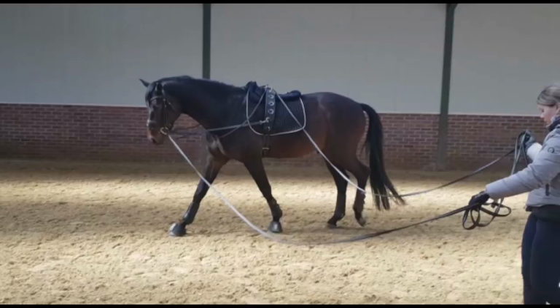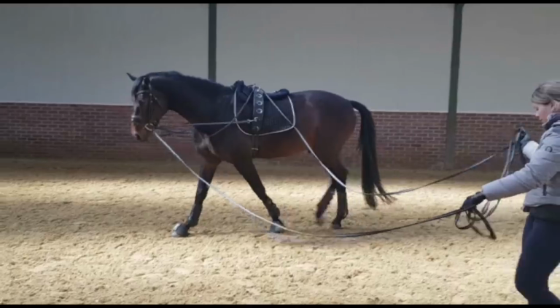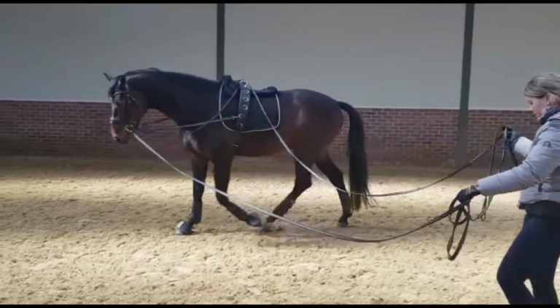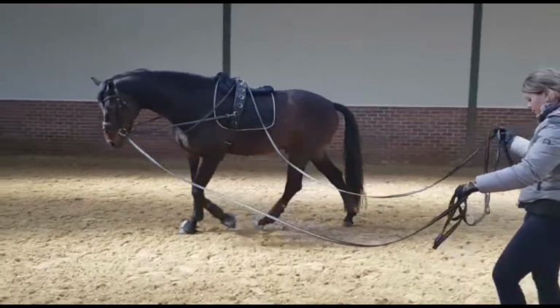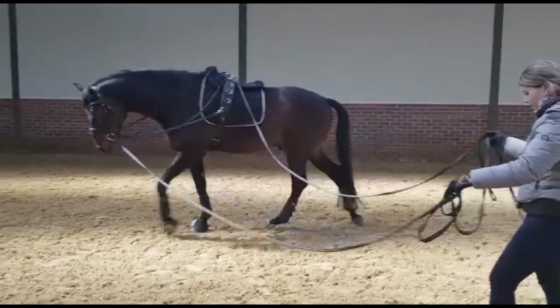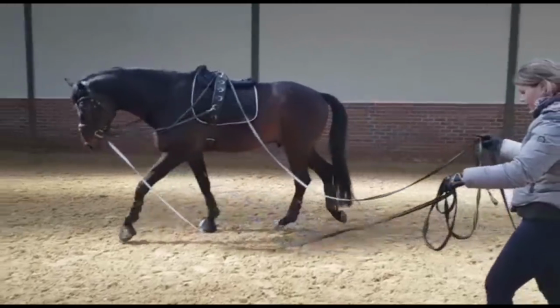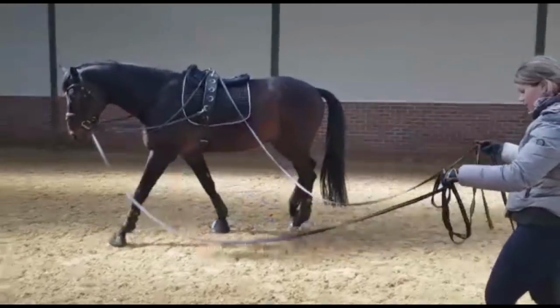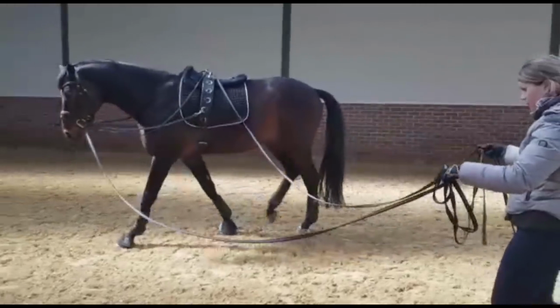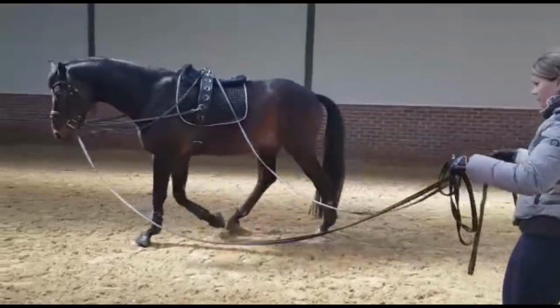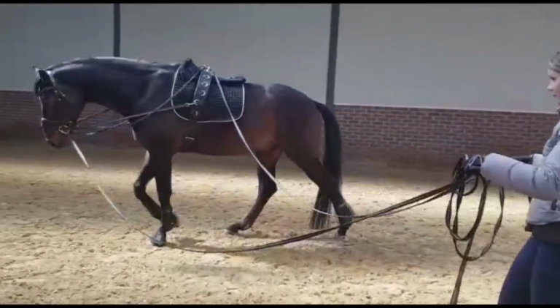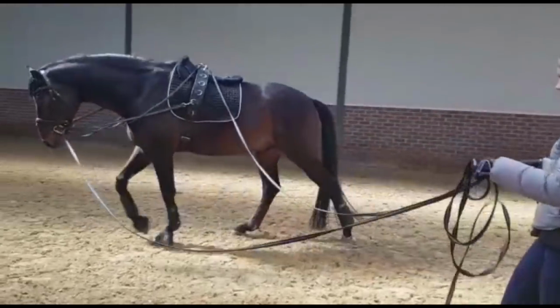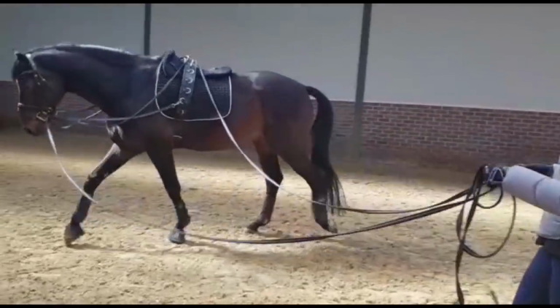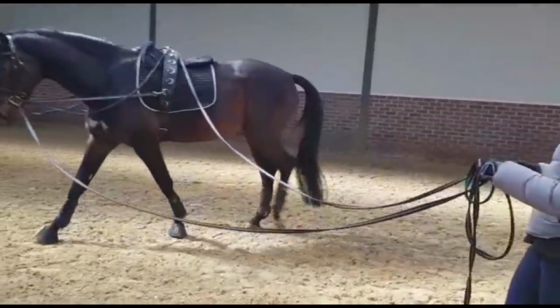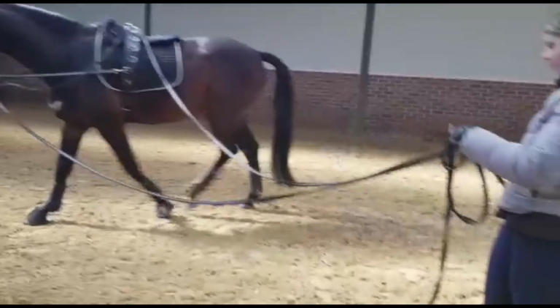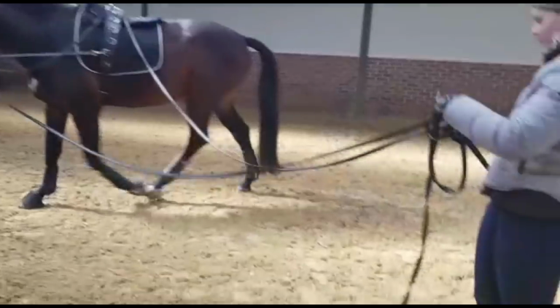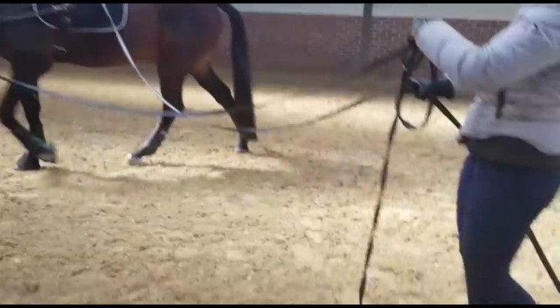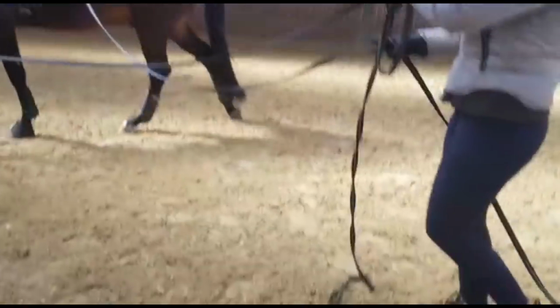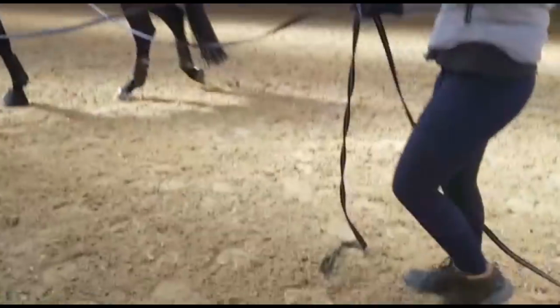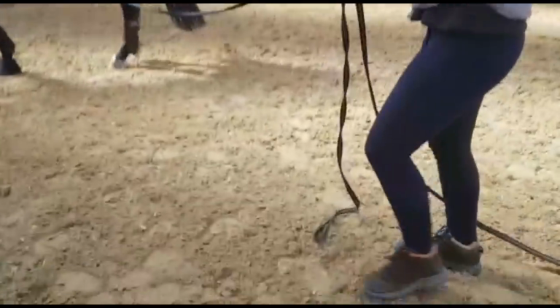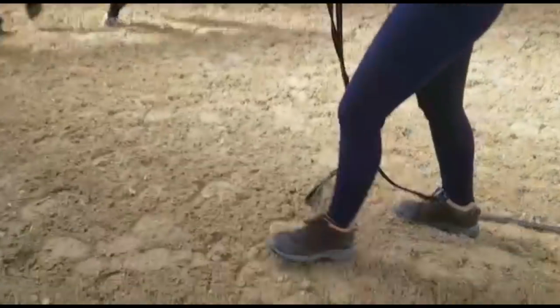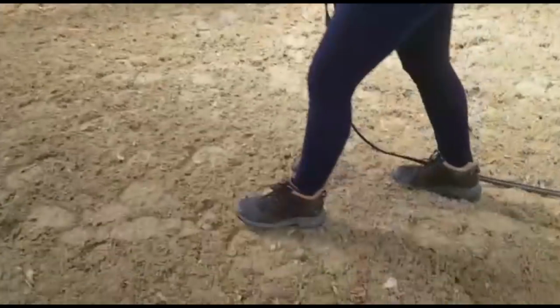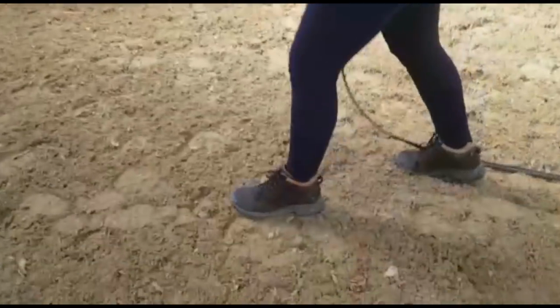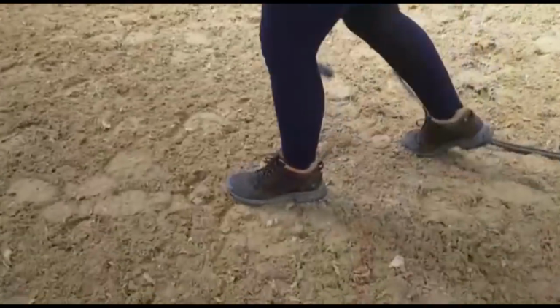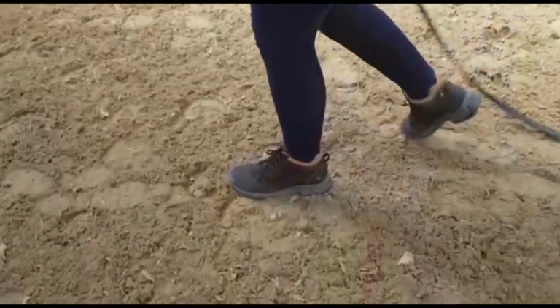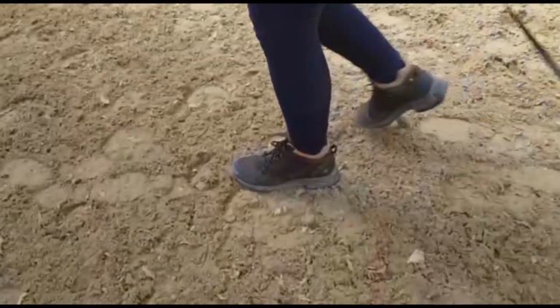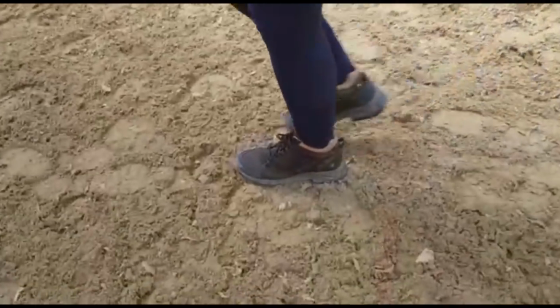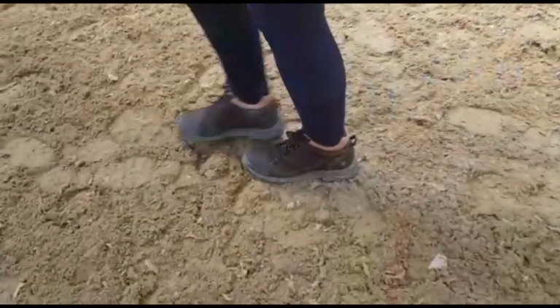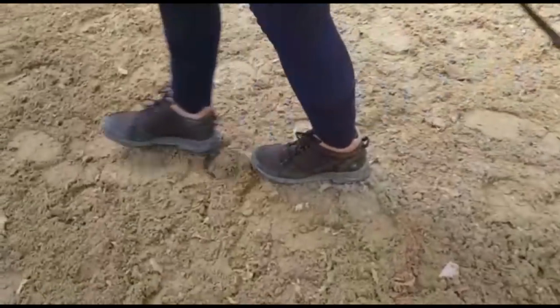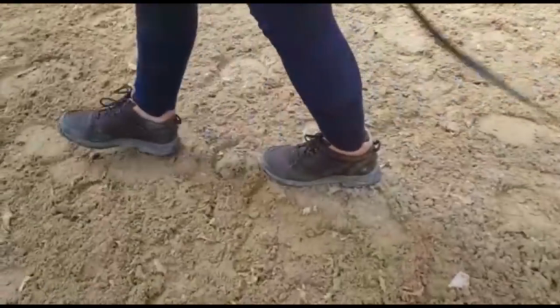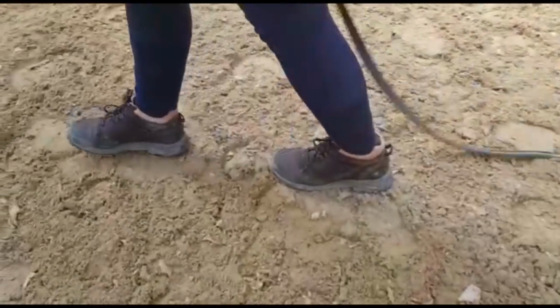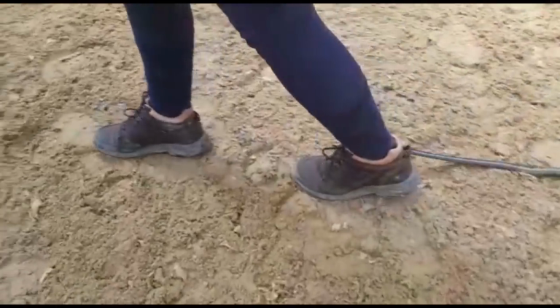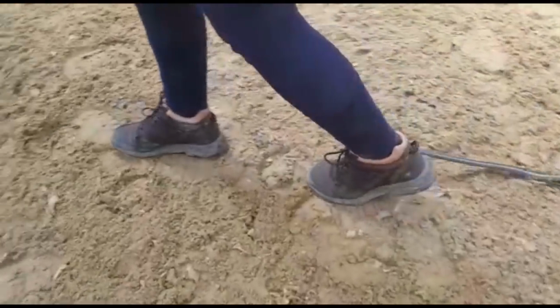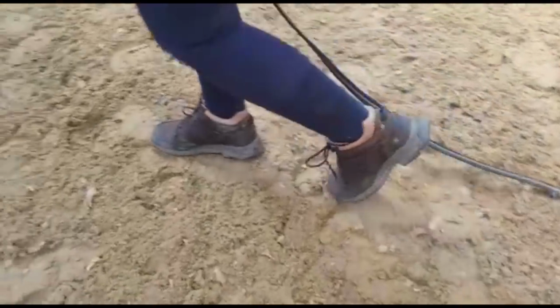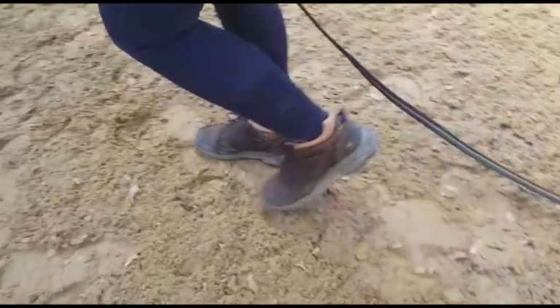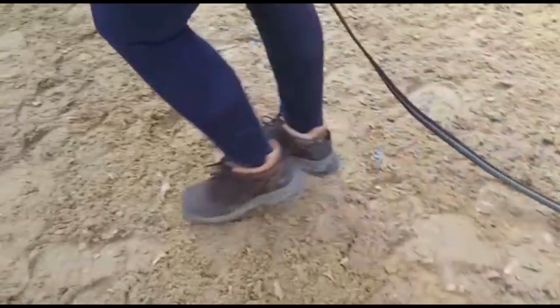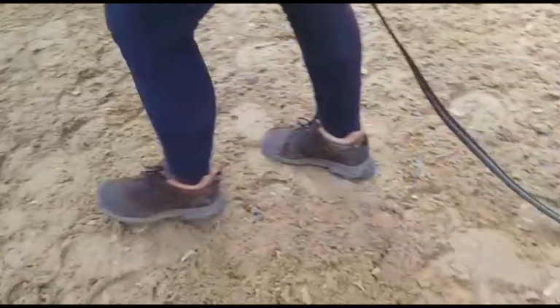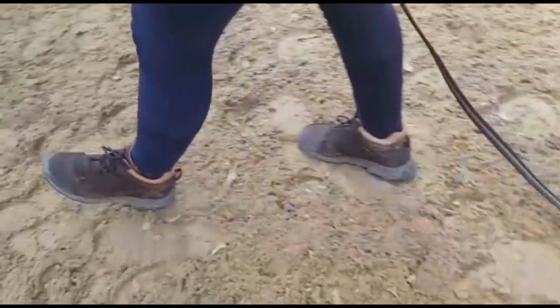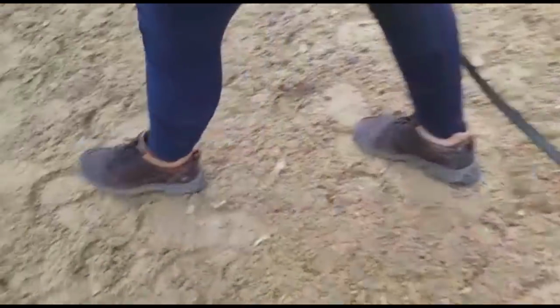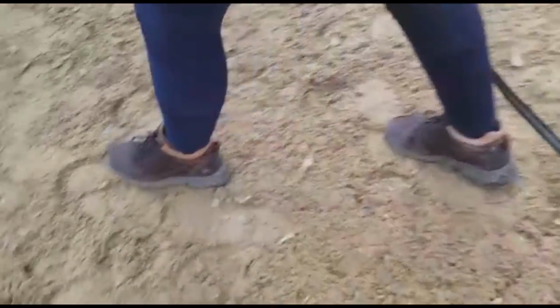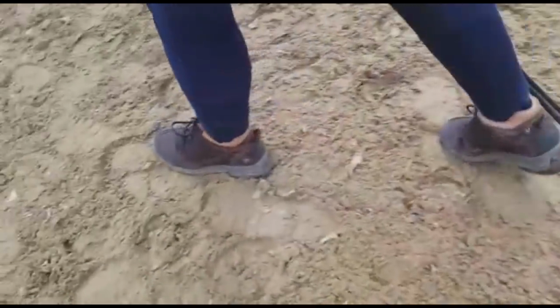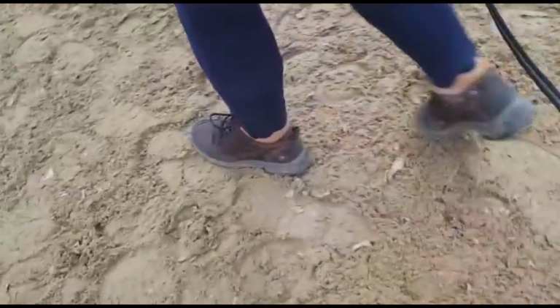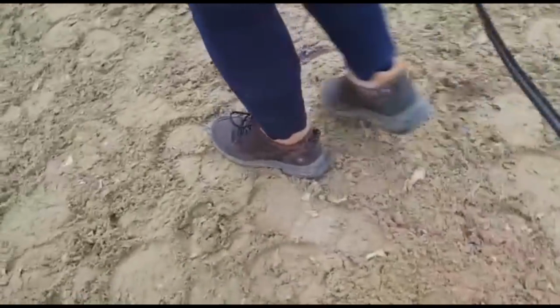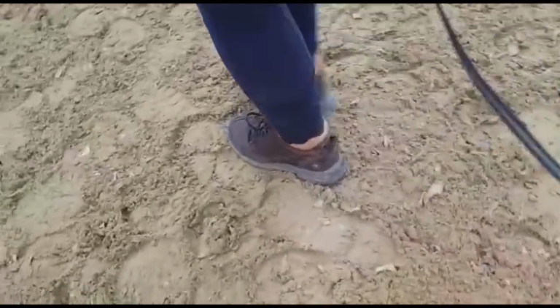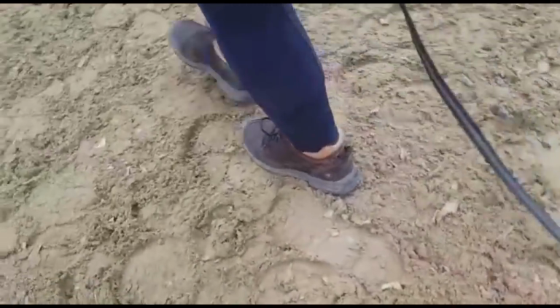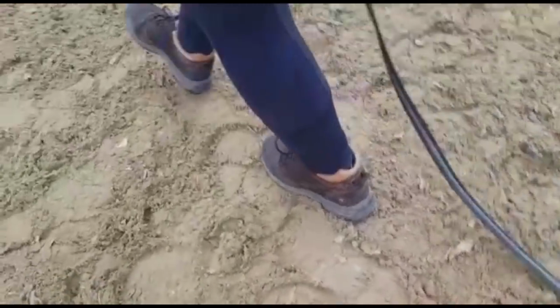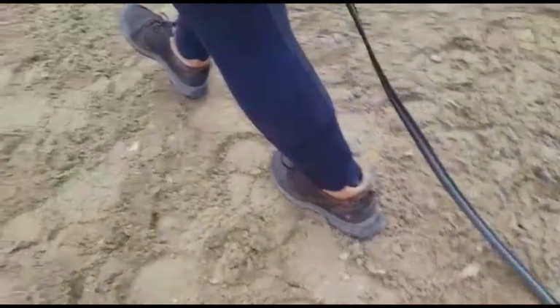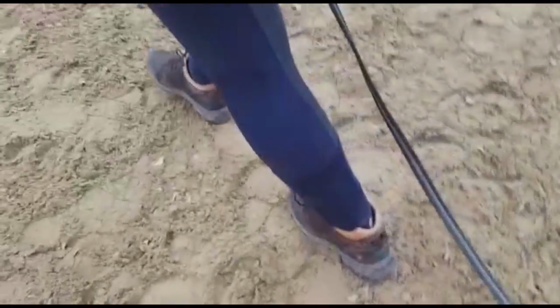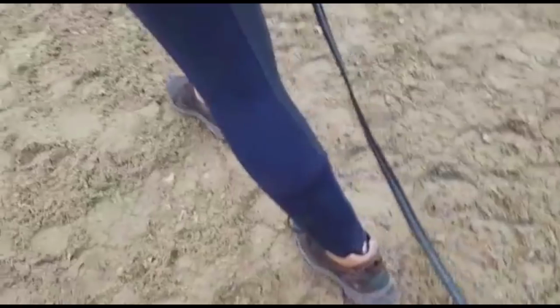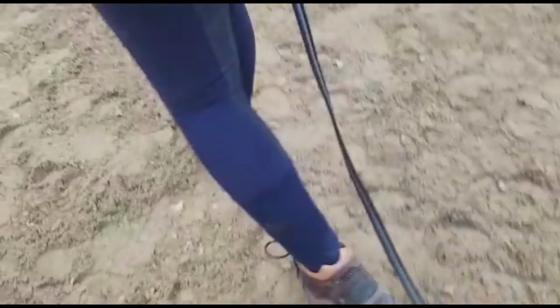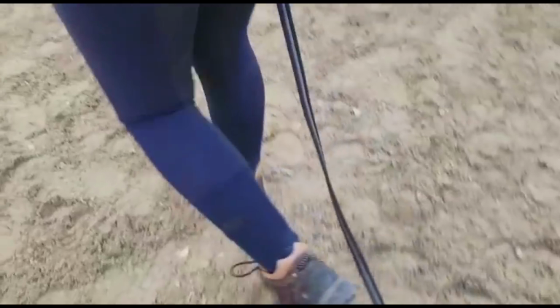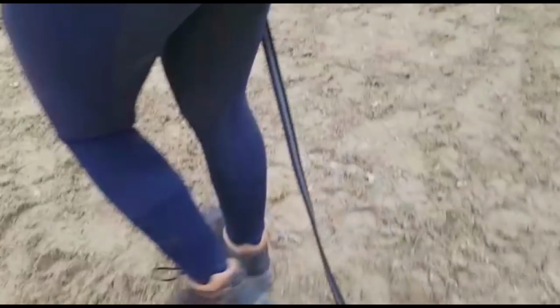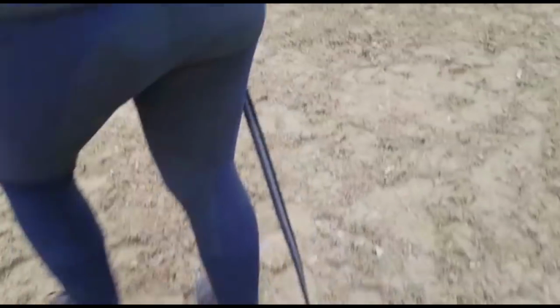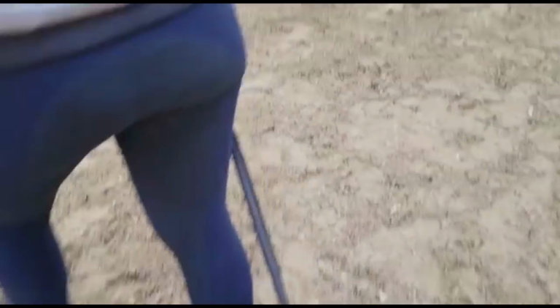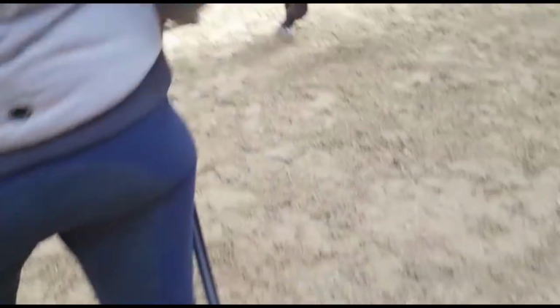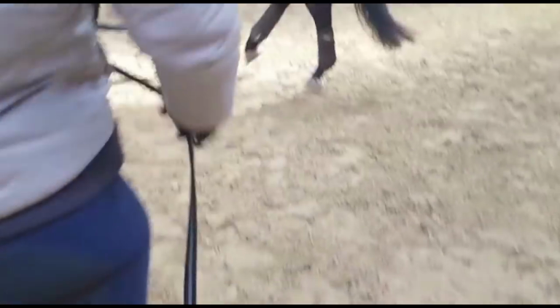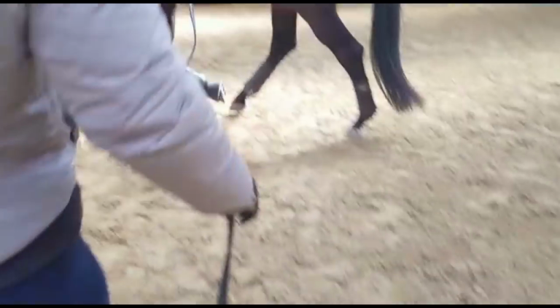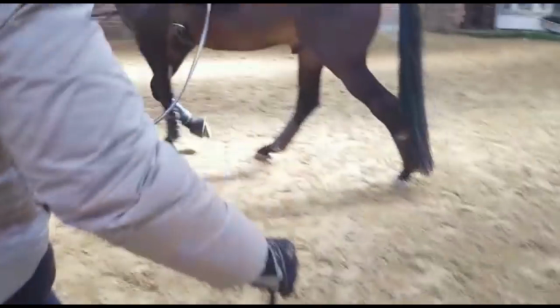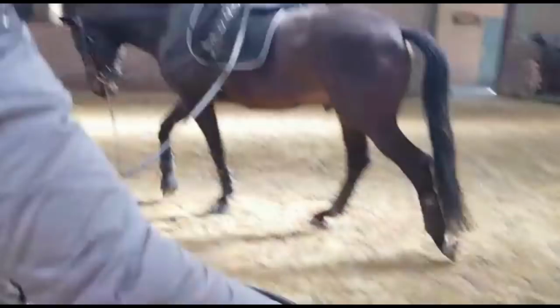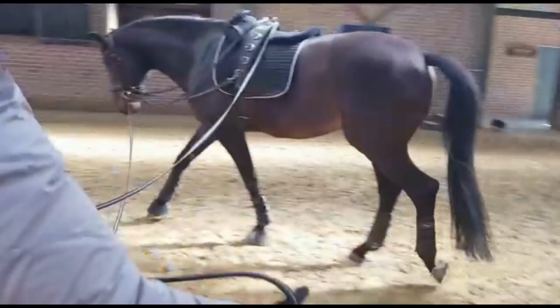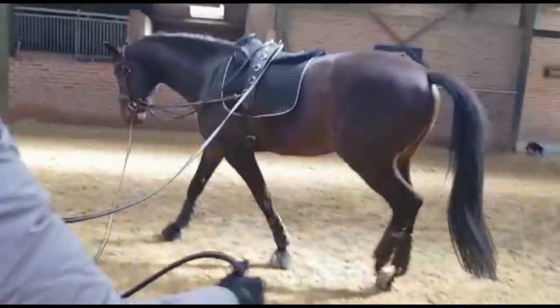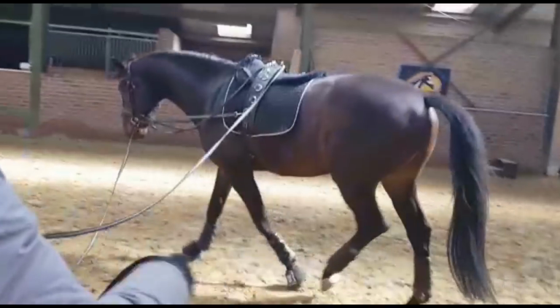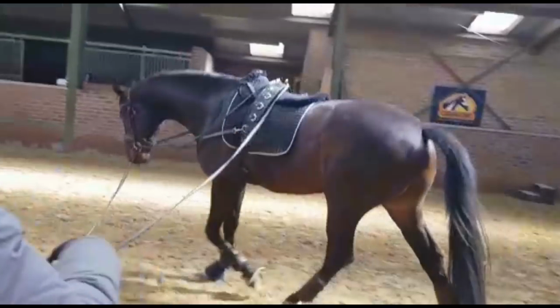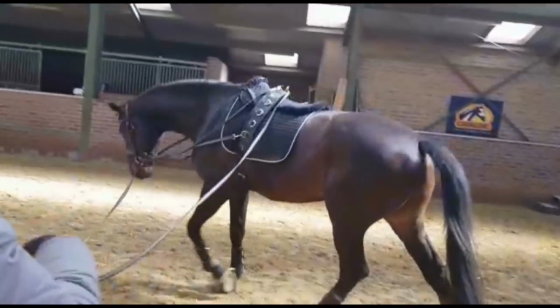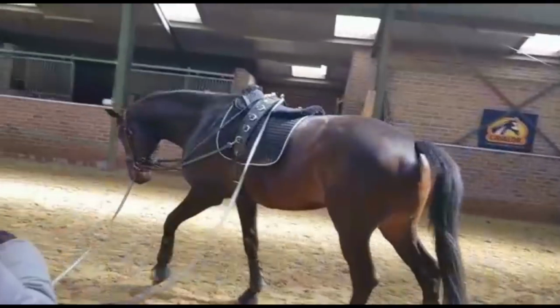The important thing for your double lunge is that you've got your runners on. Make sure you've got your runners on.